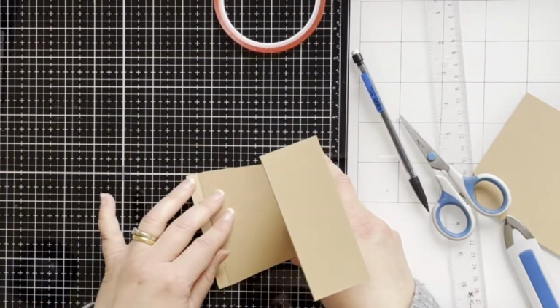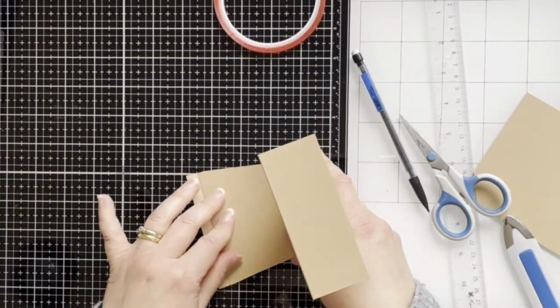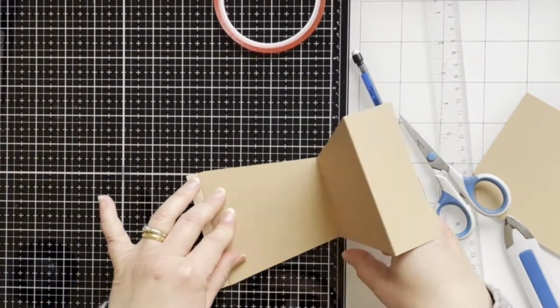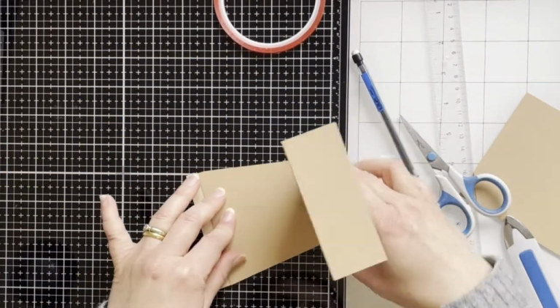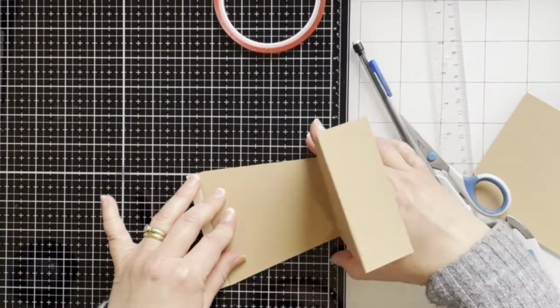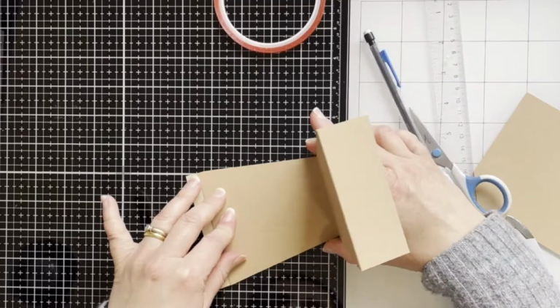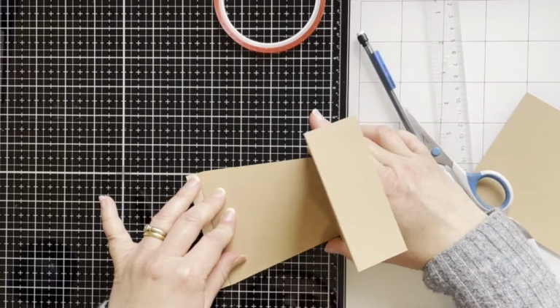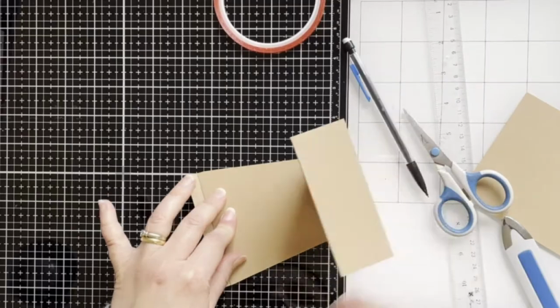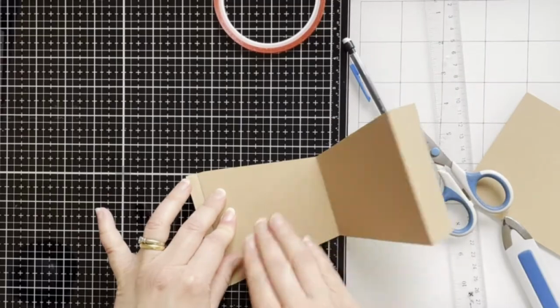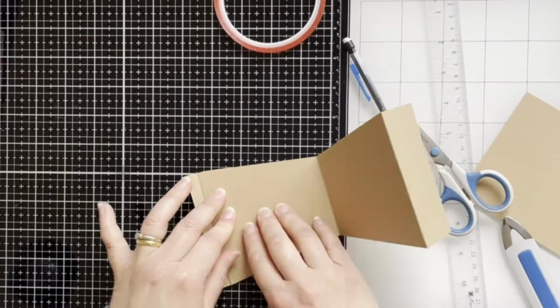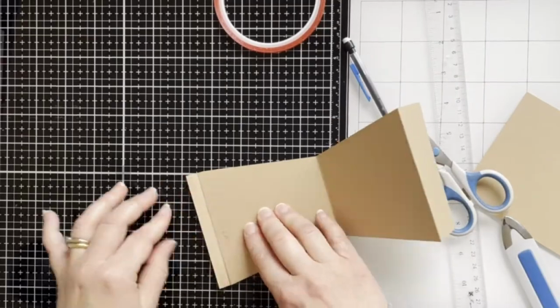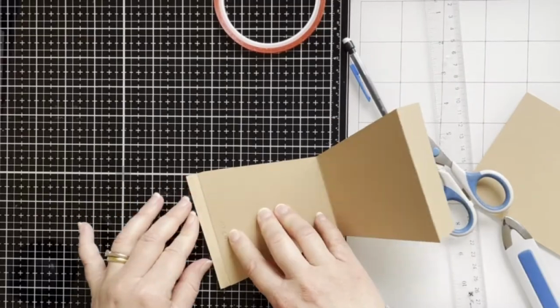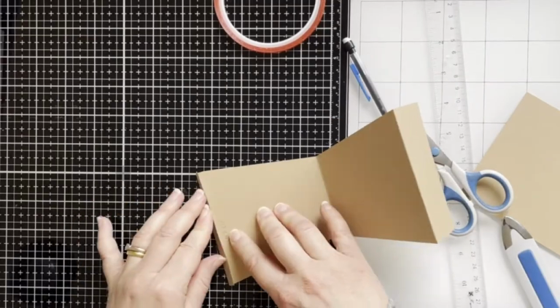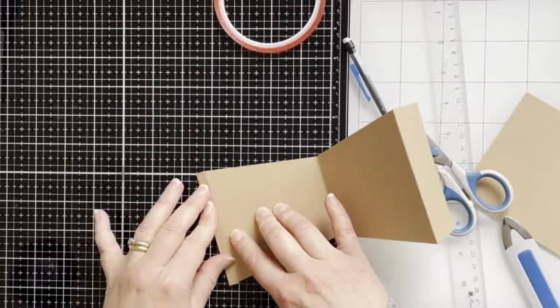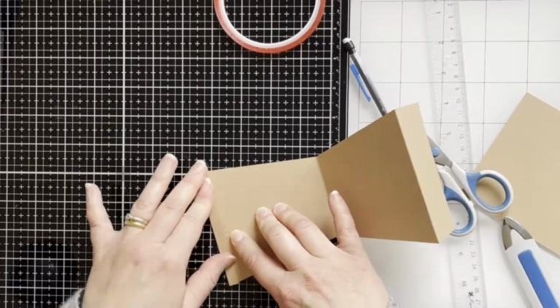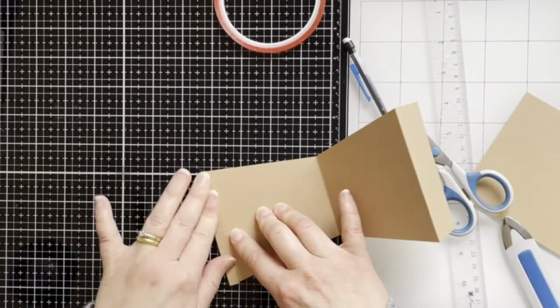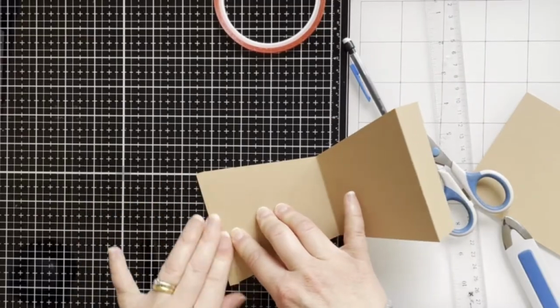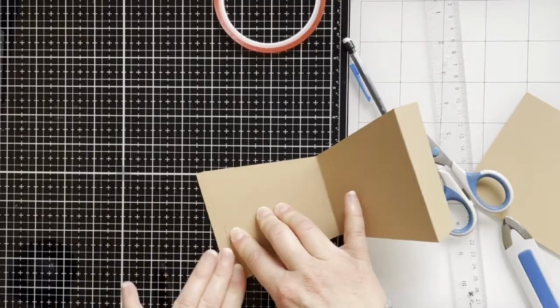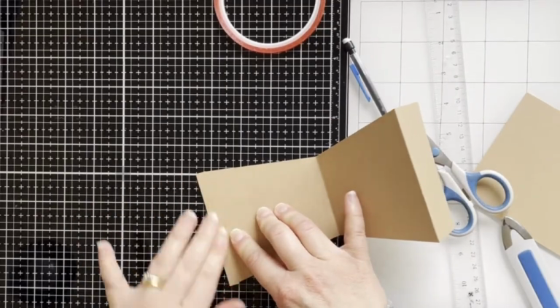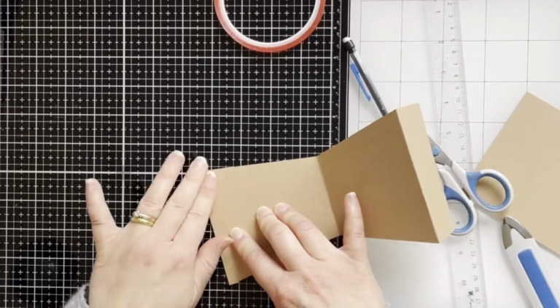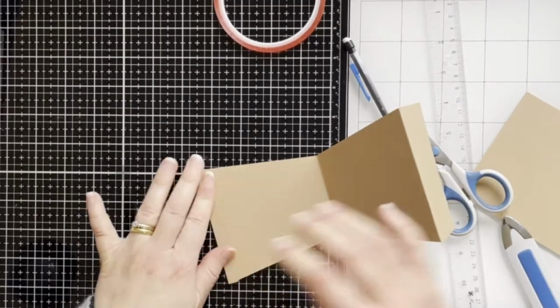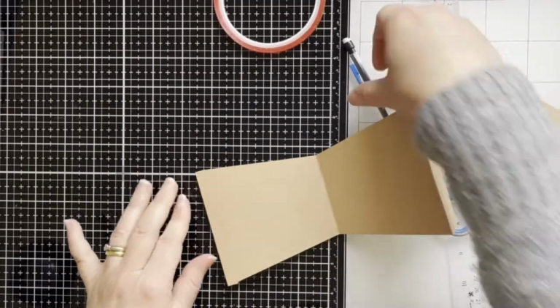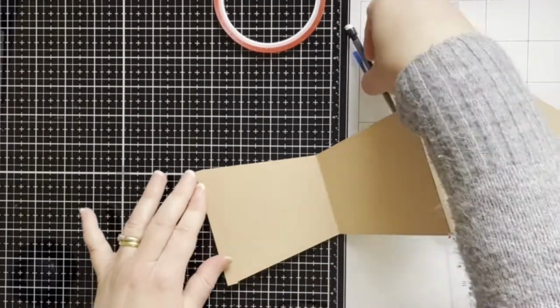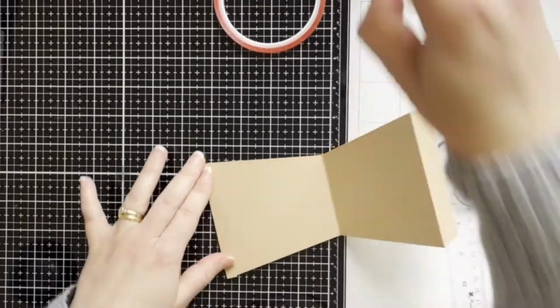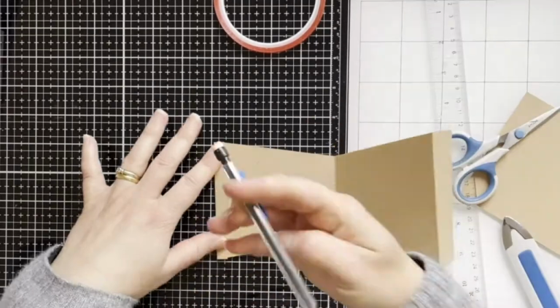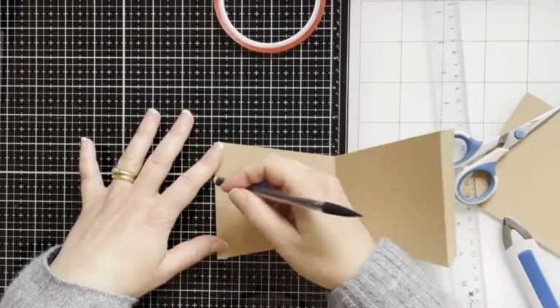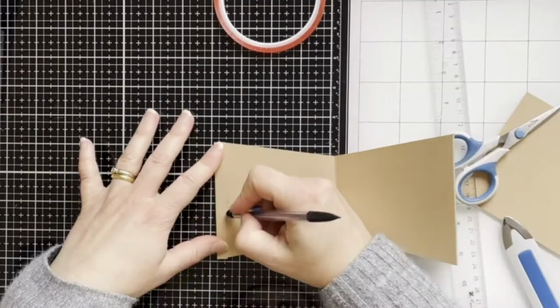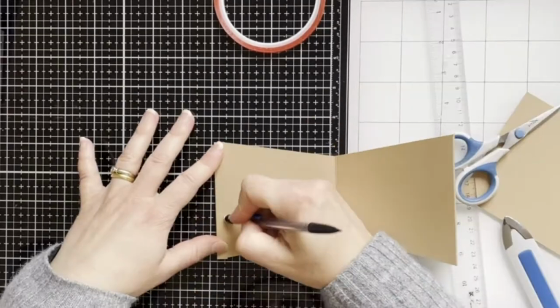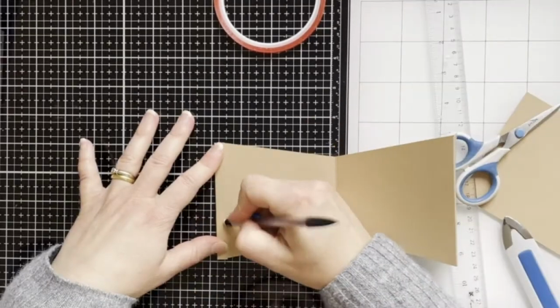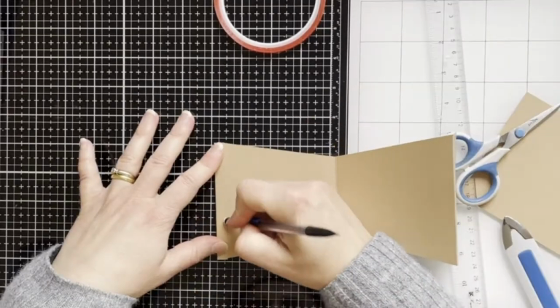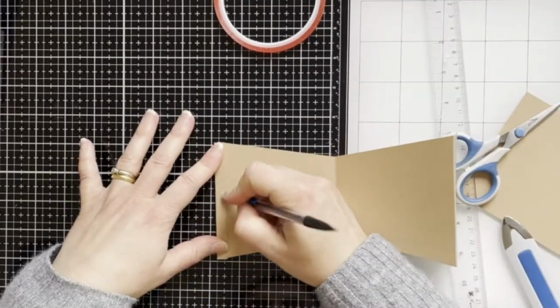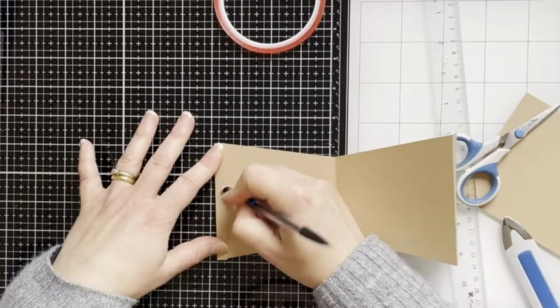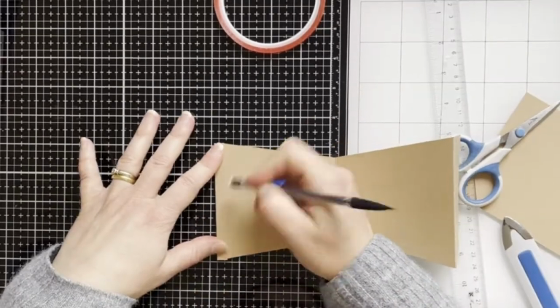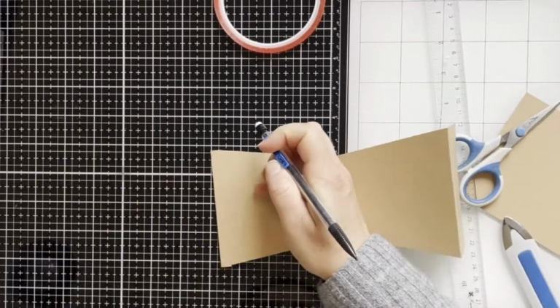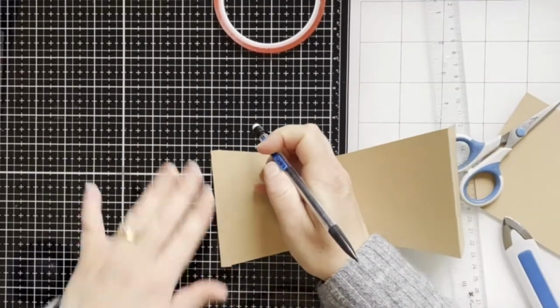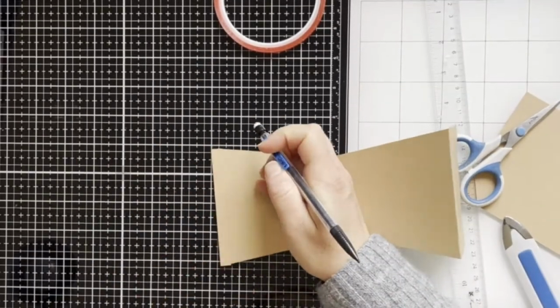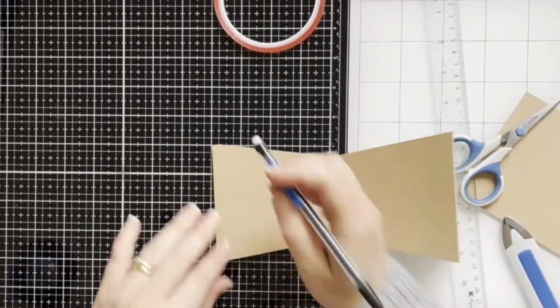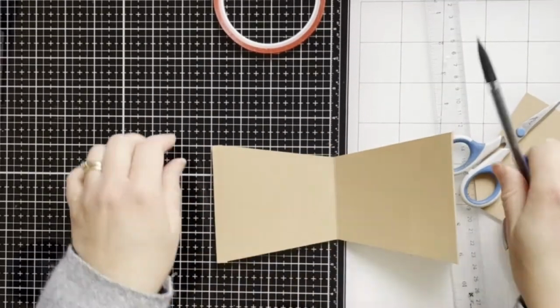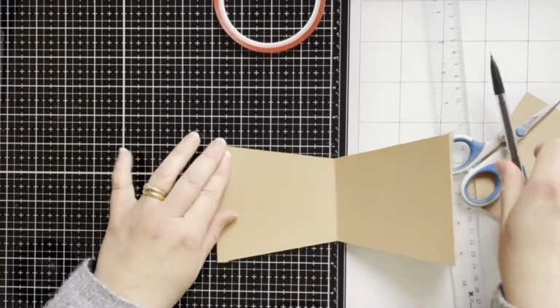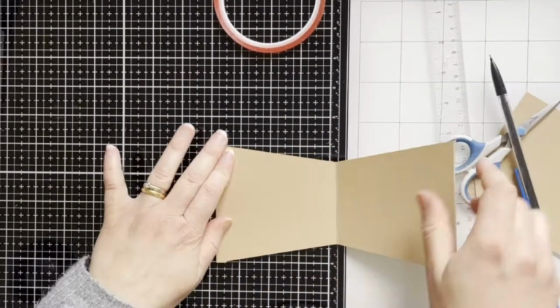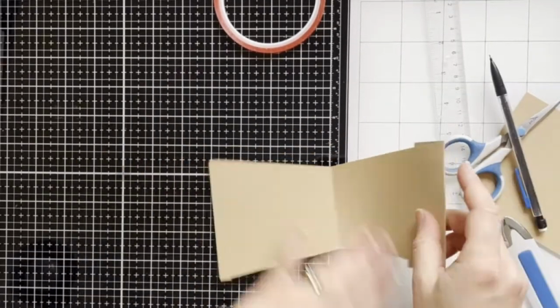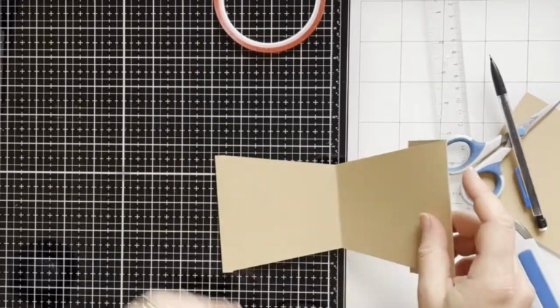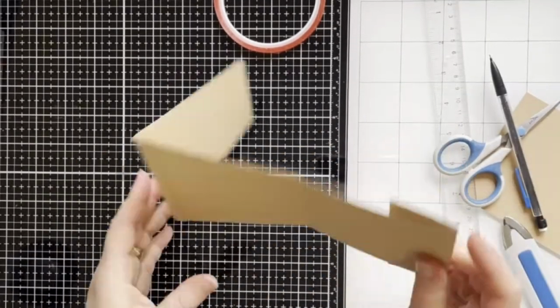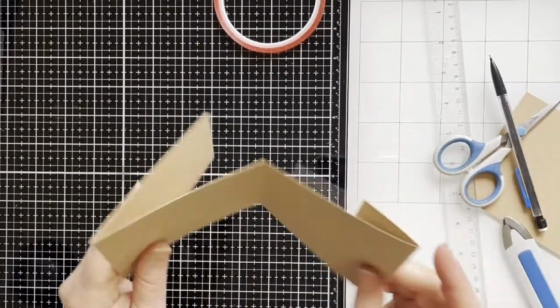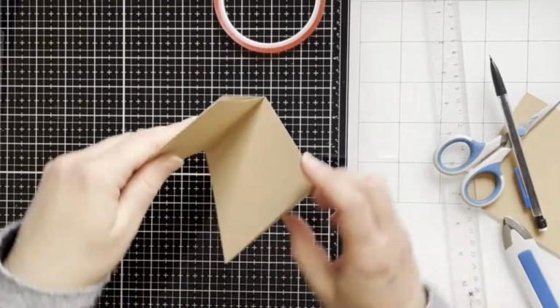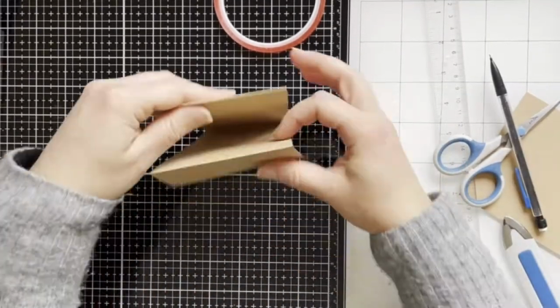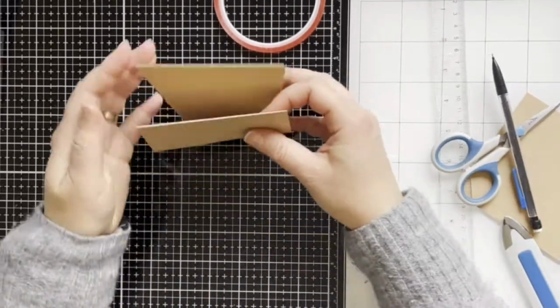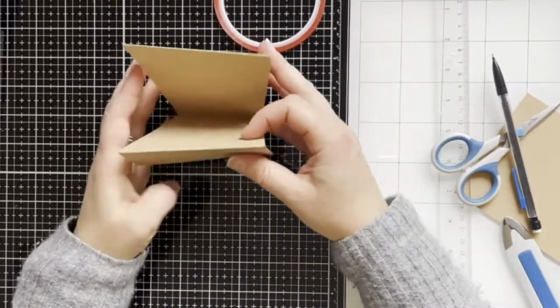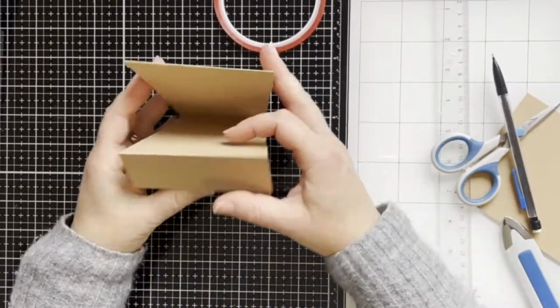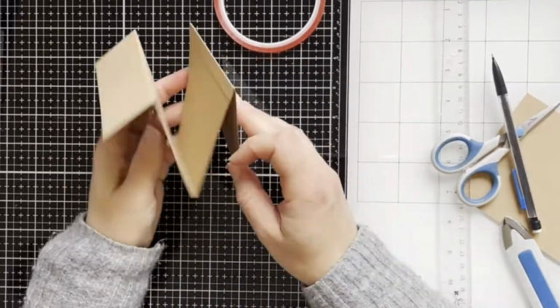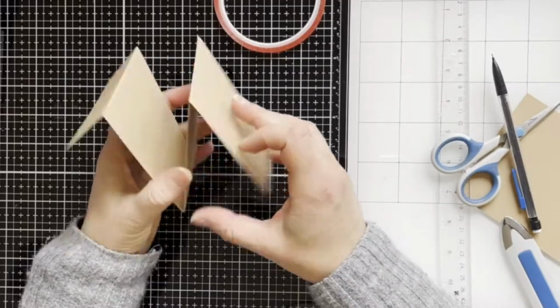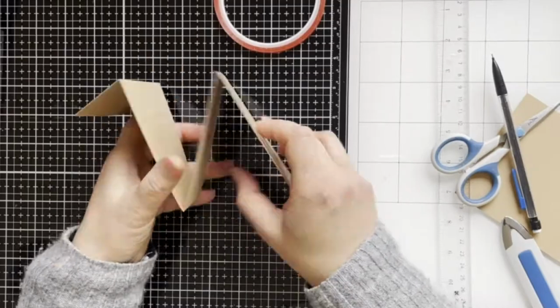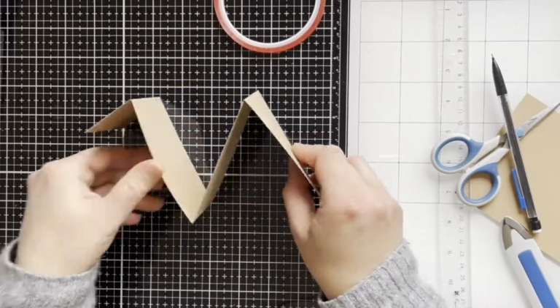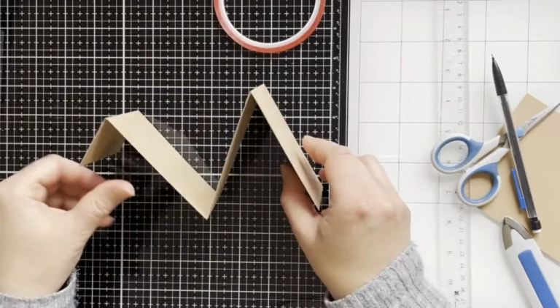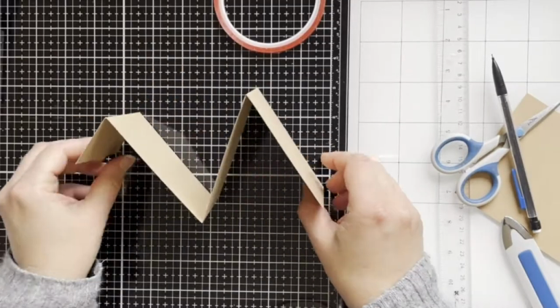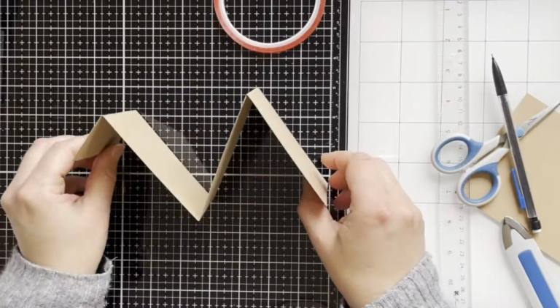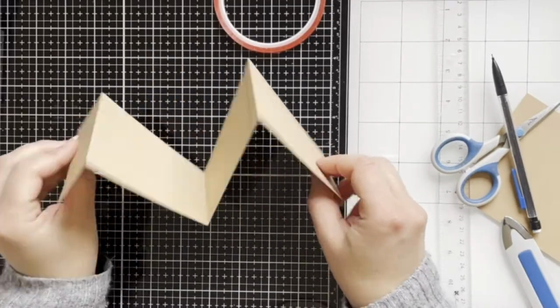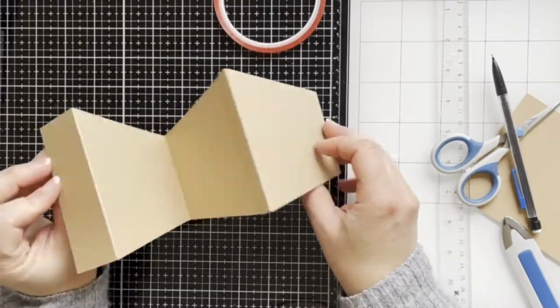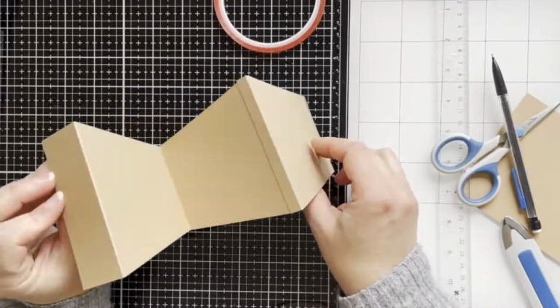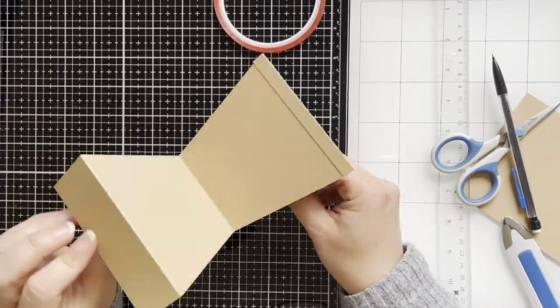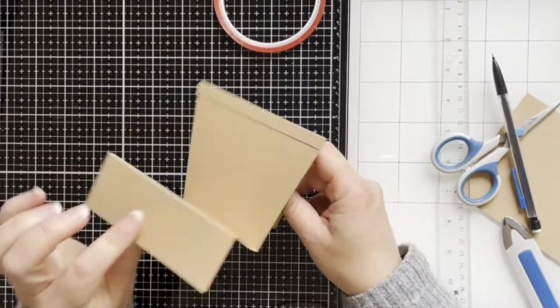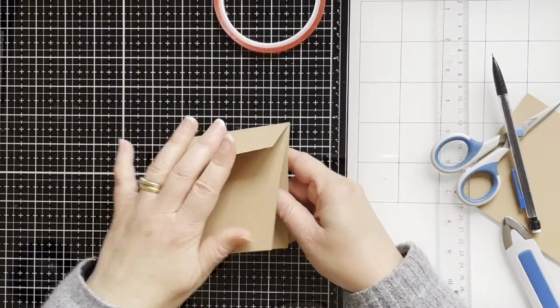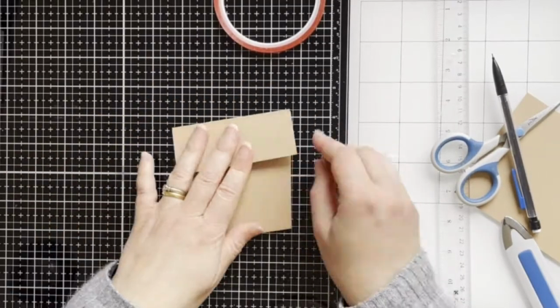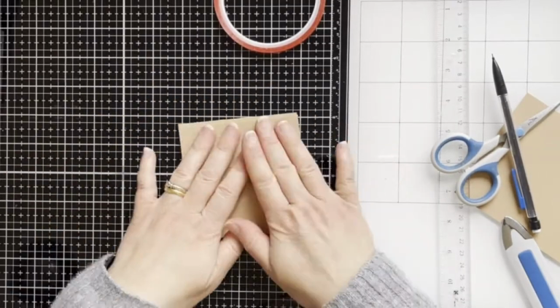So here I'm gluing together, and here is the shape.